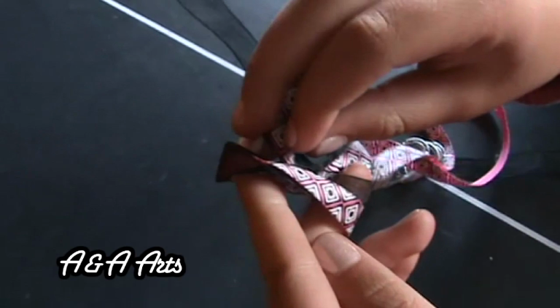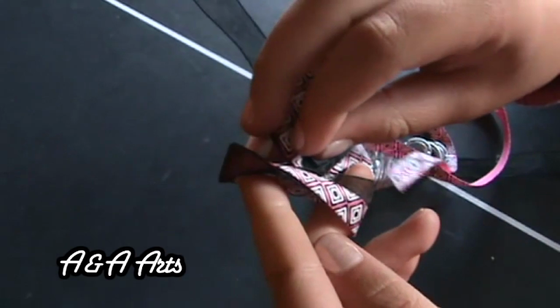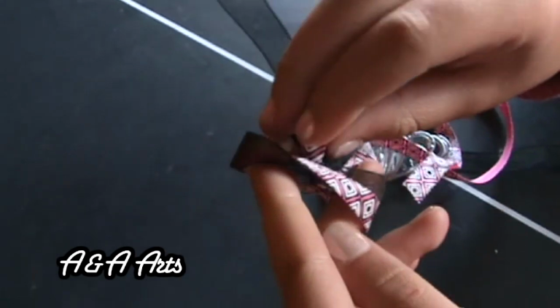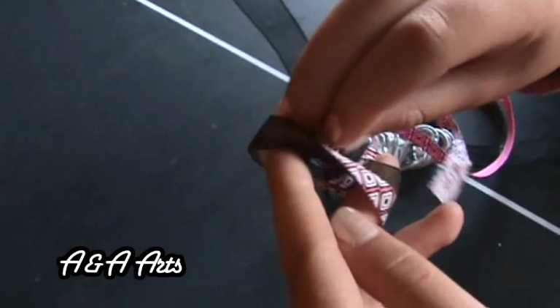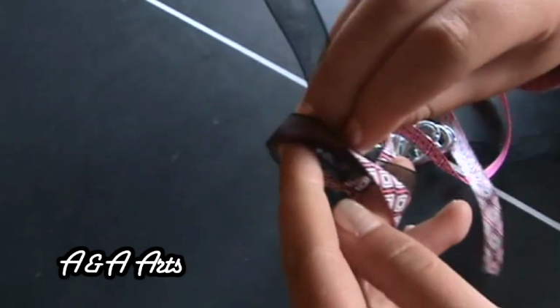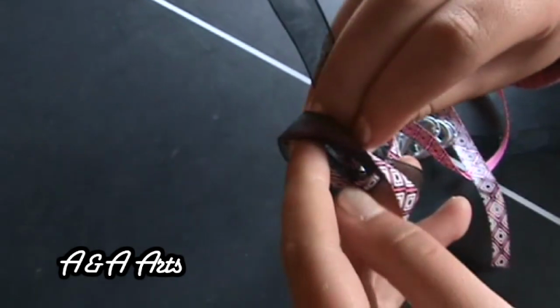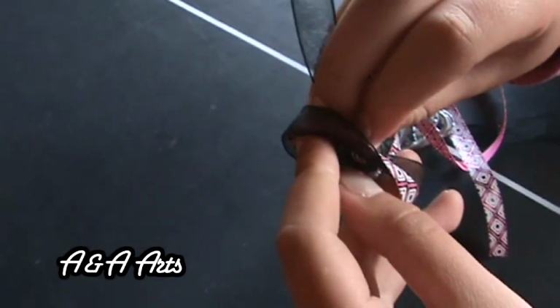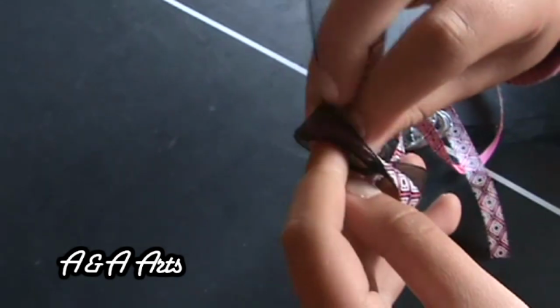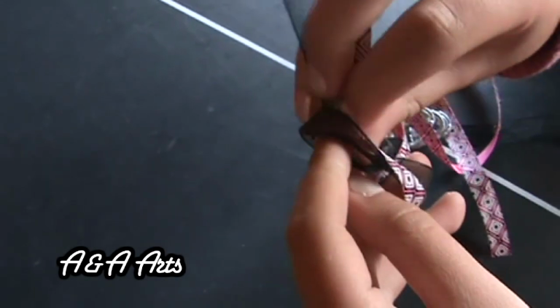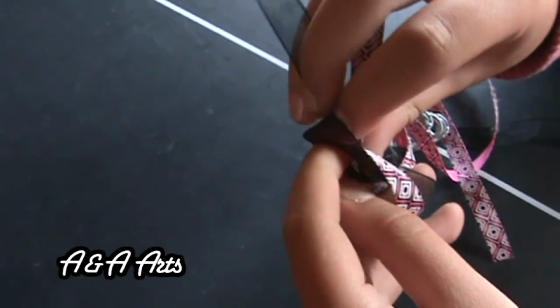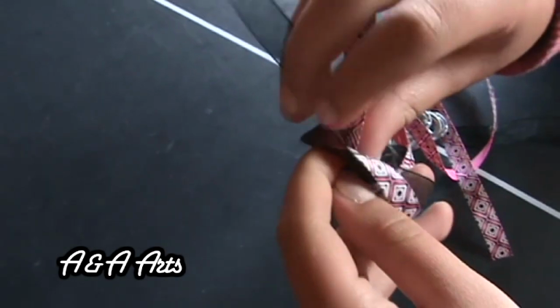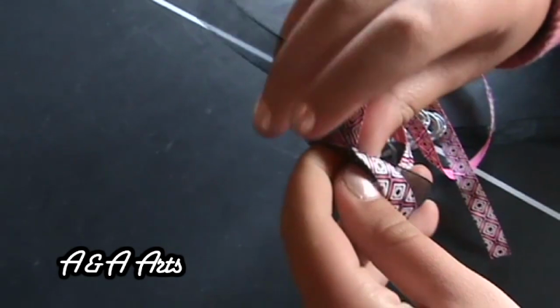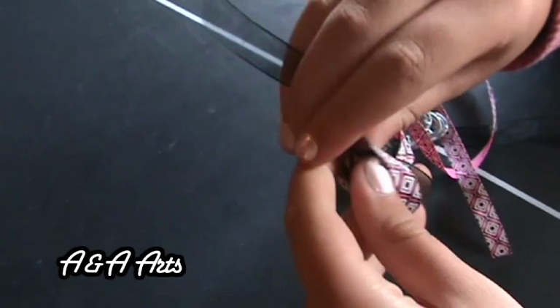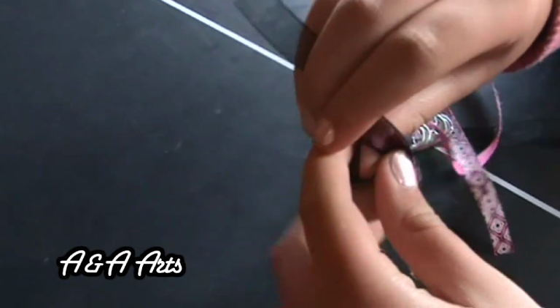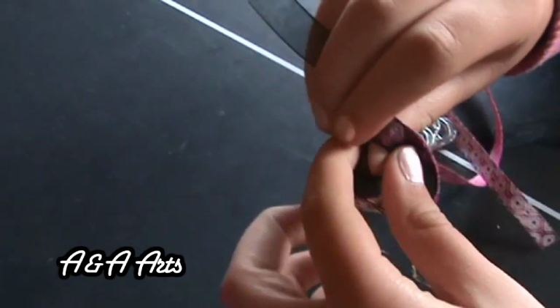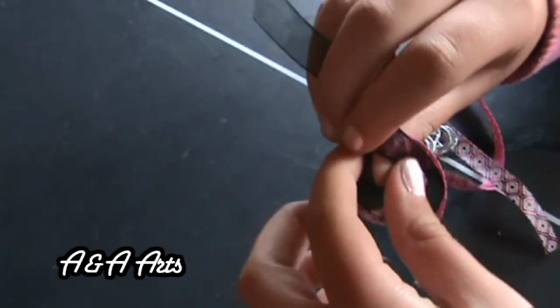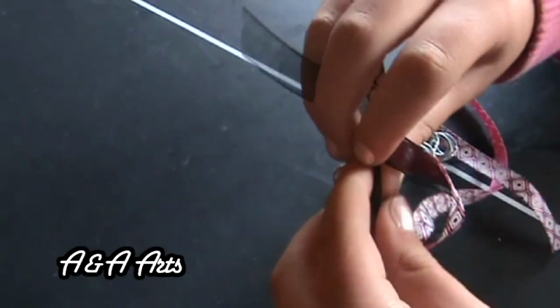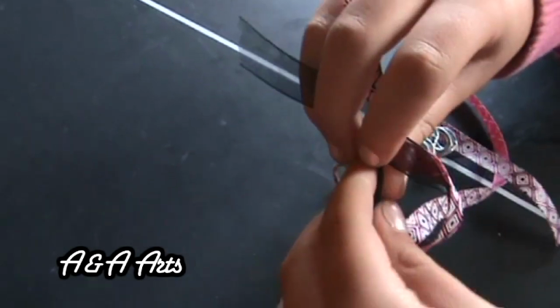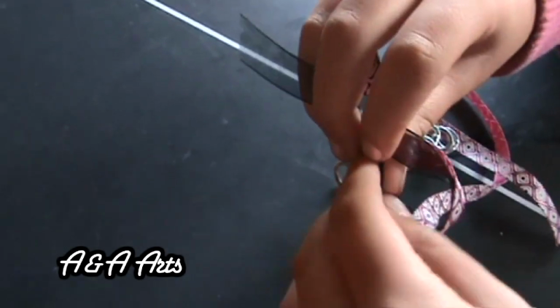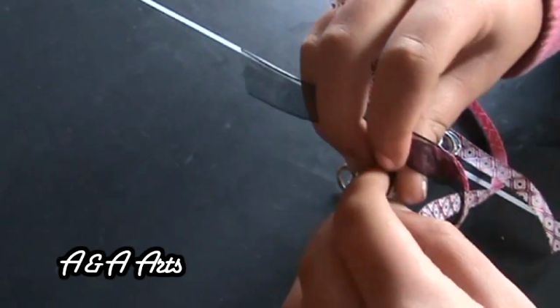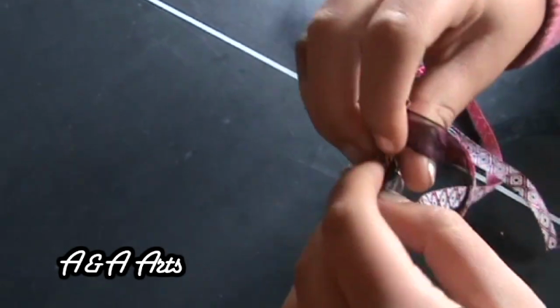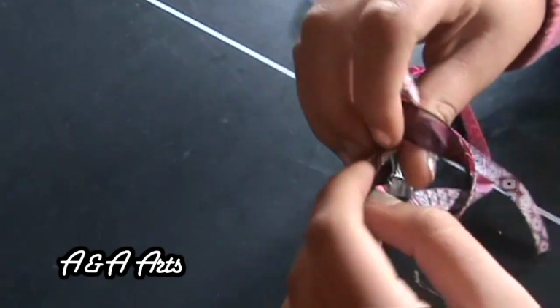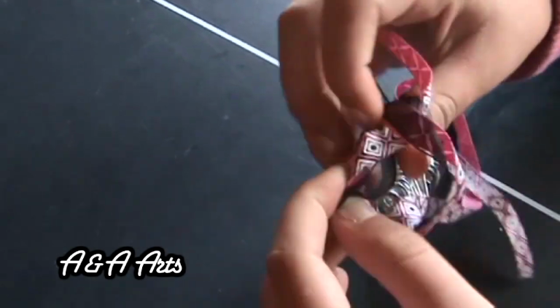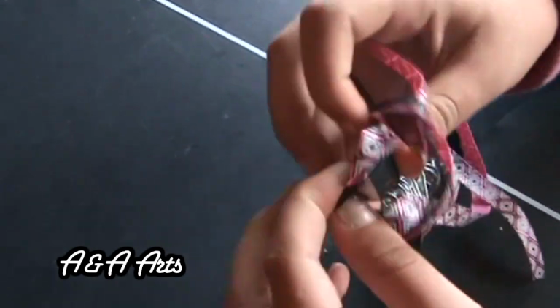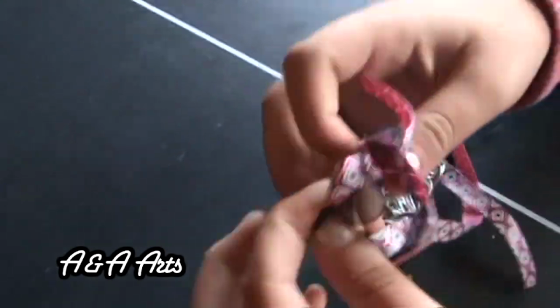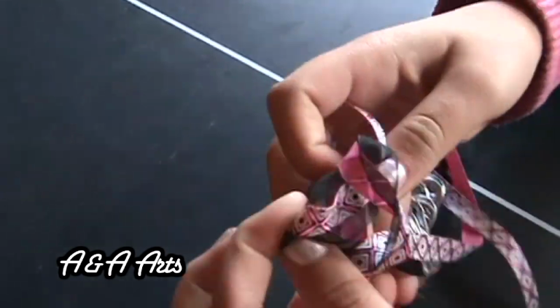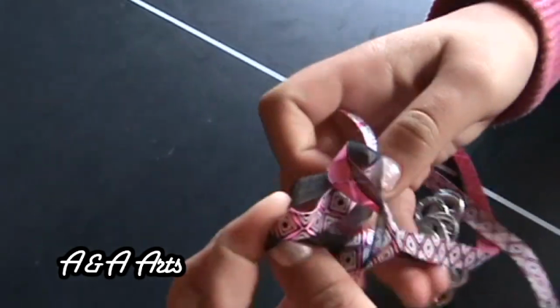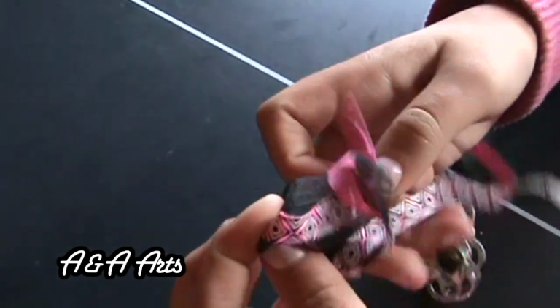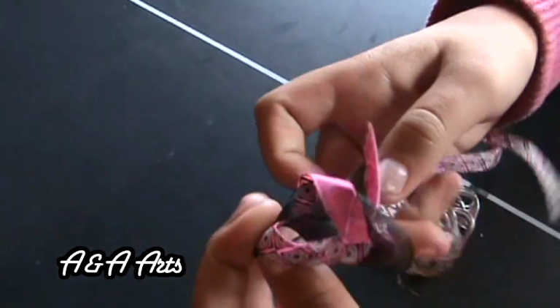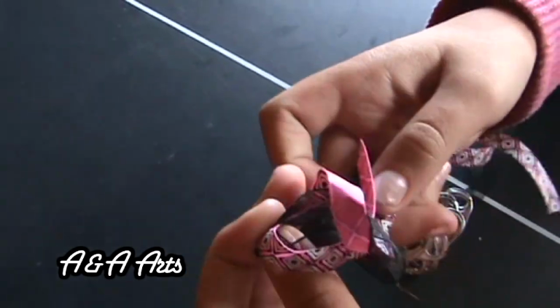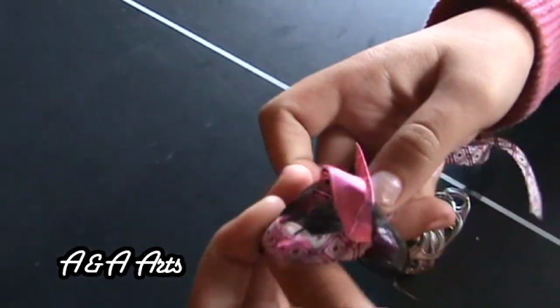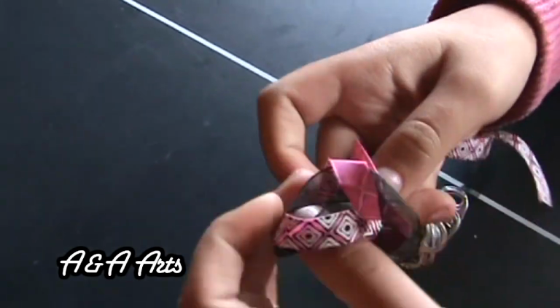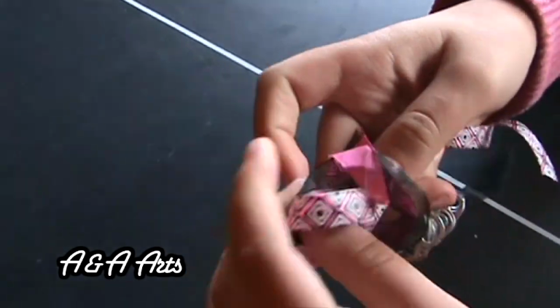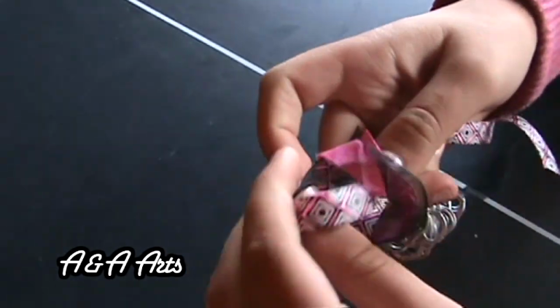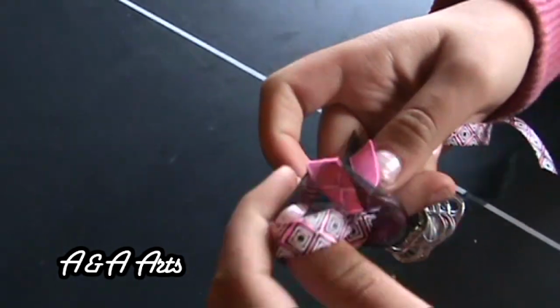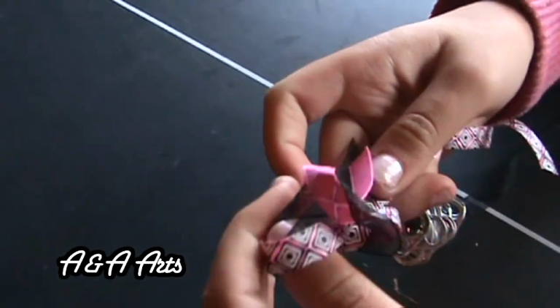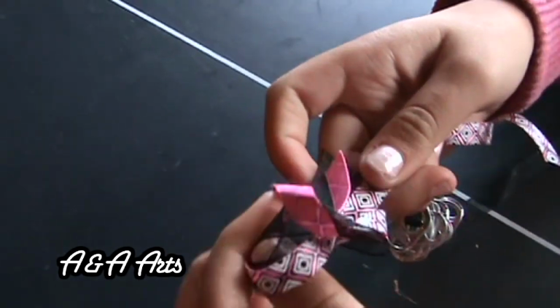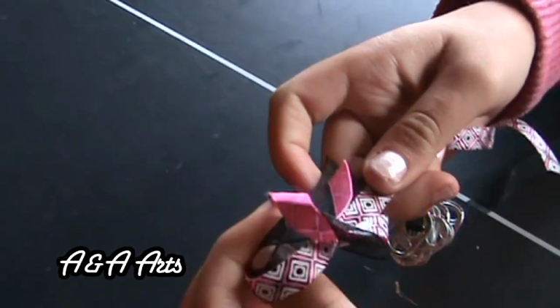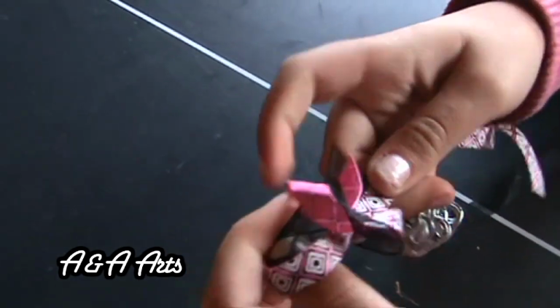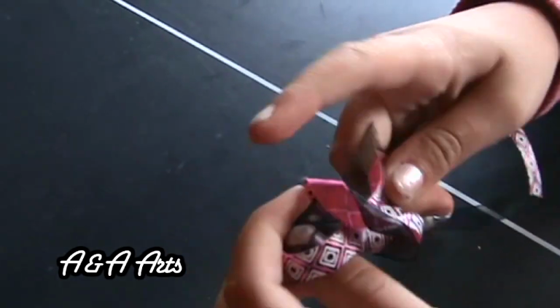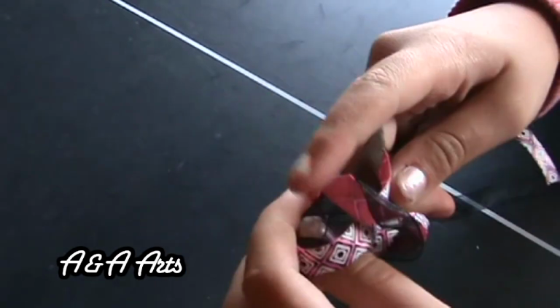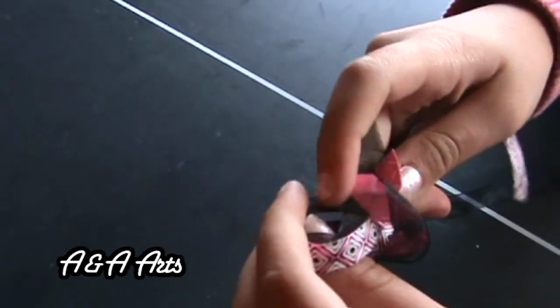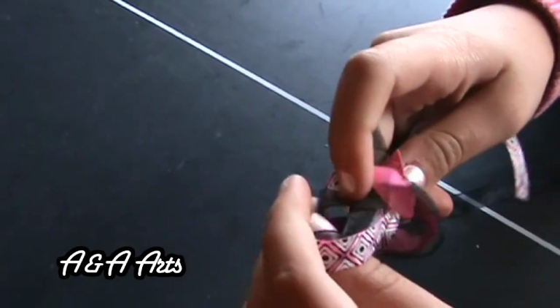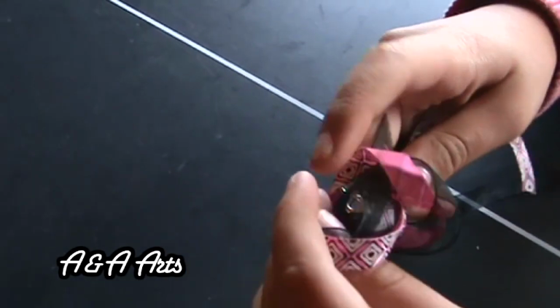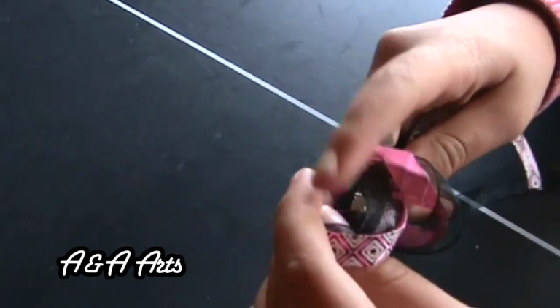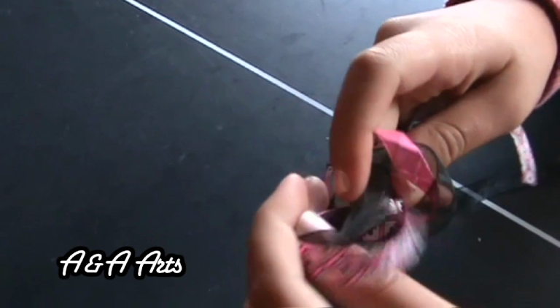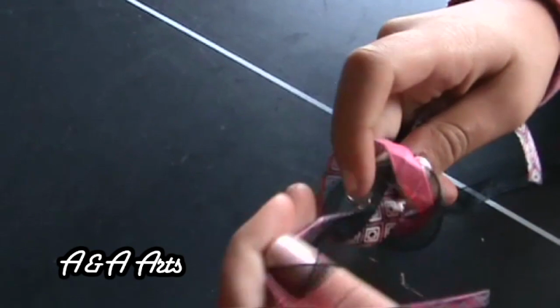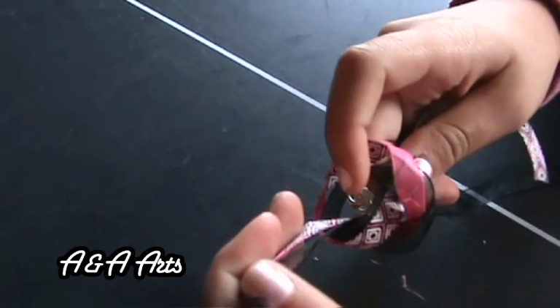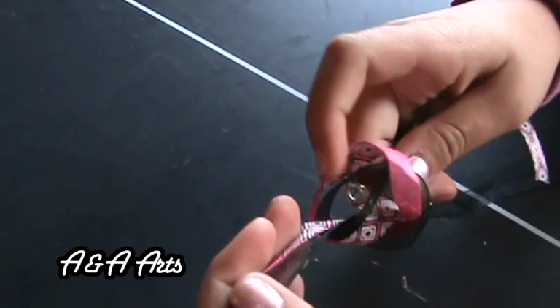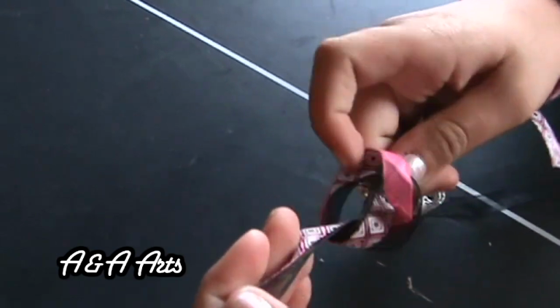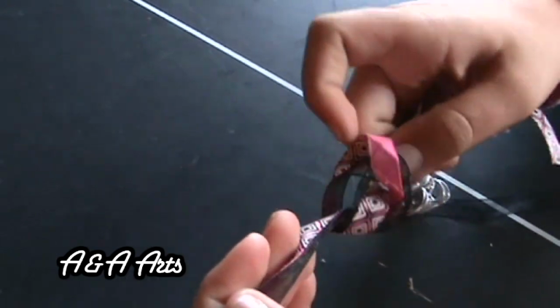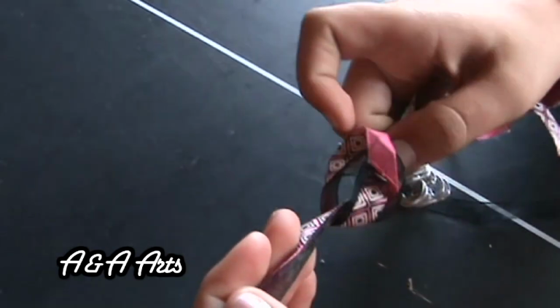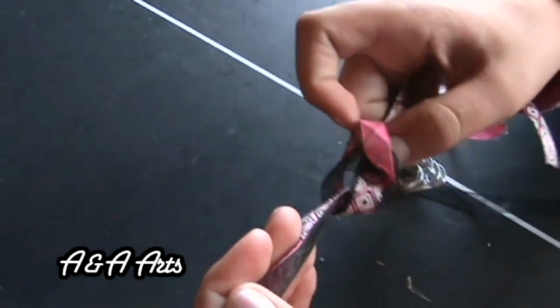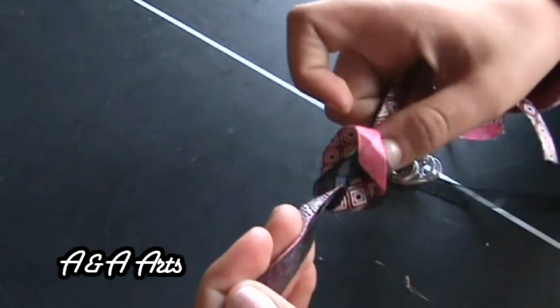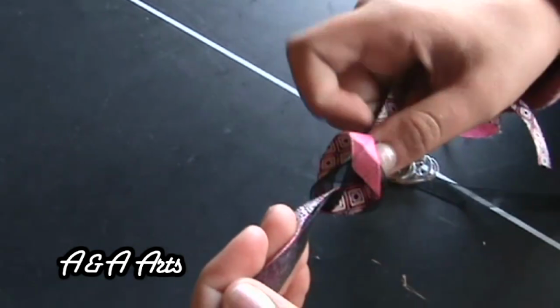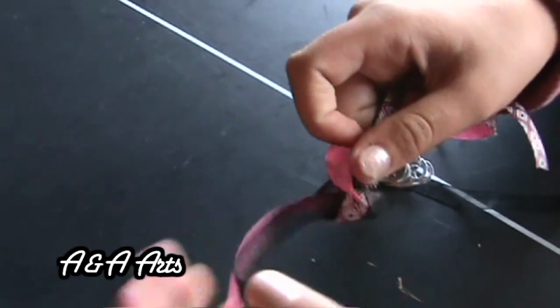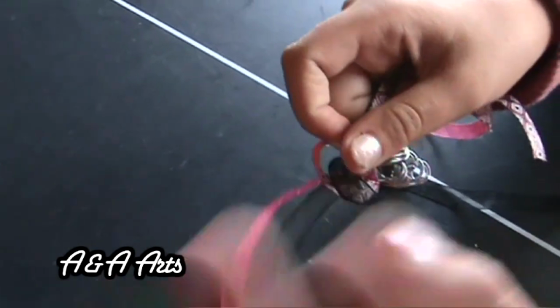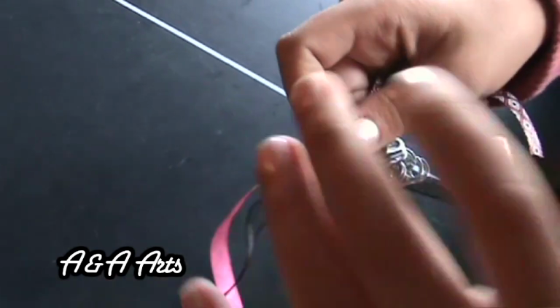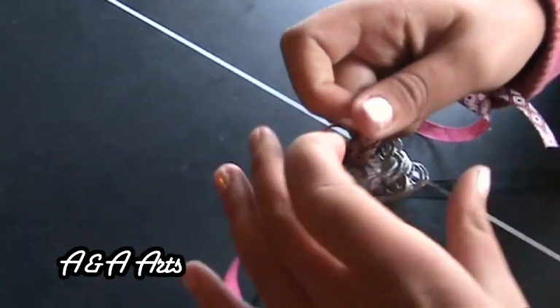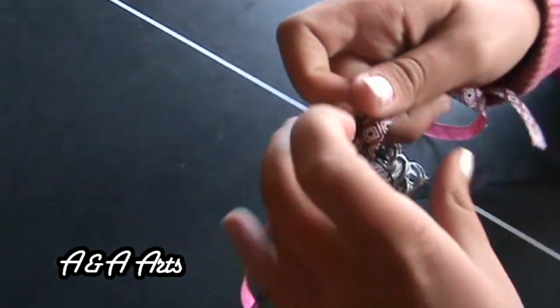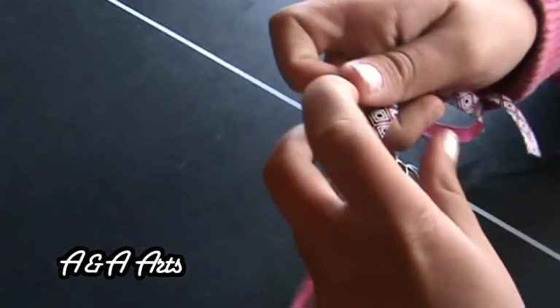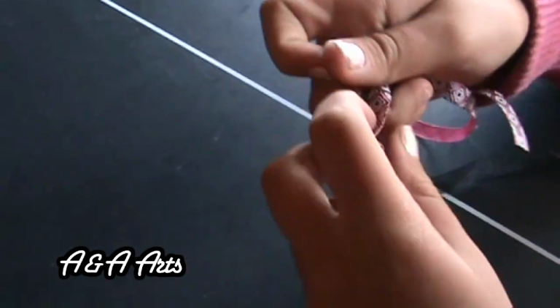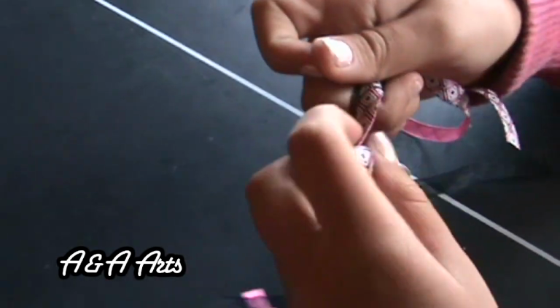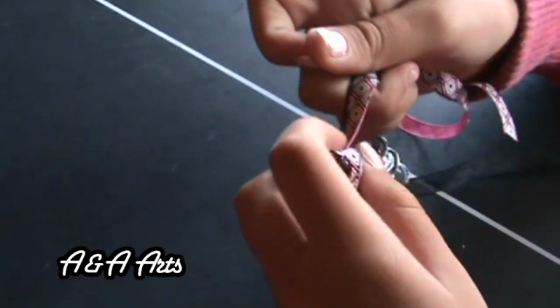Step 5. Then take the shorter end of the ribbon and slip it in between your two fingers. Step 6. Lightly pull.